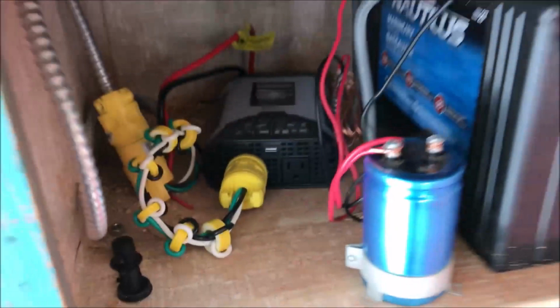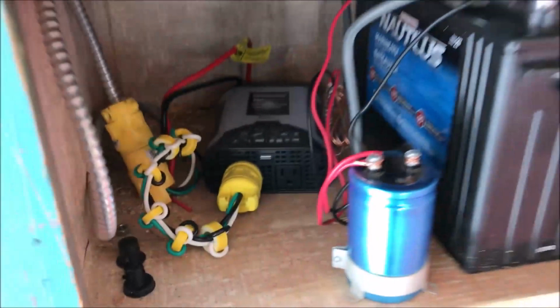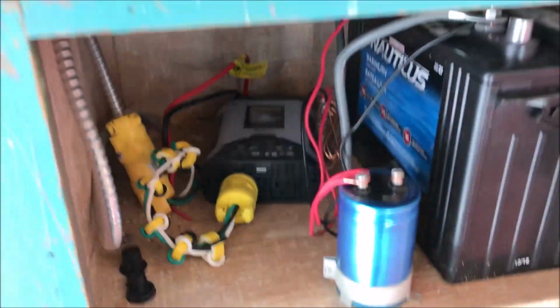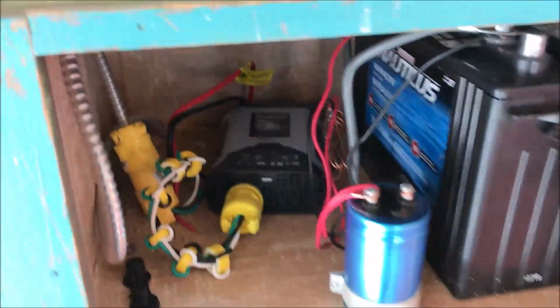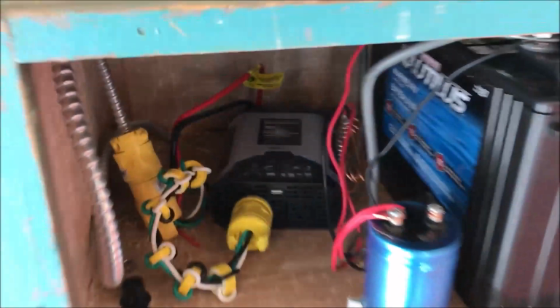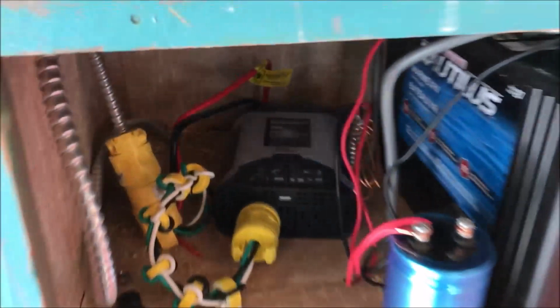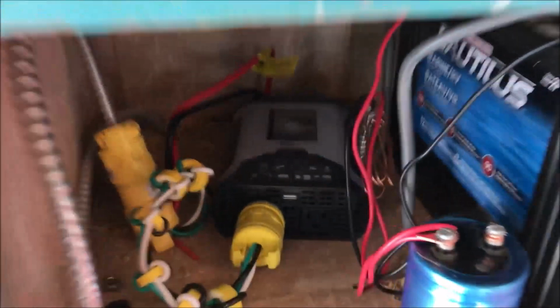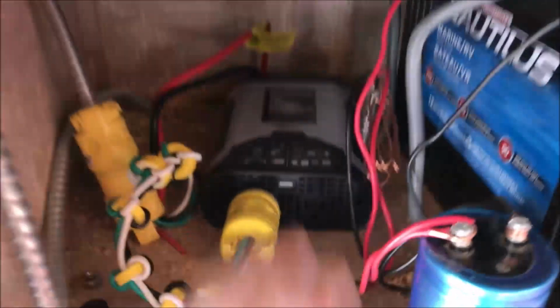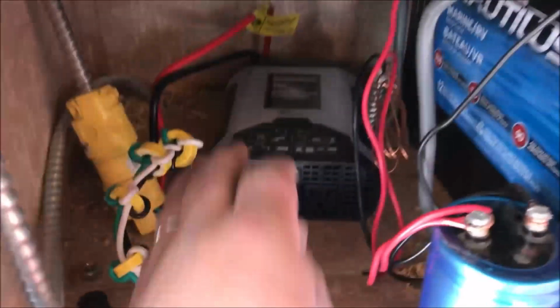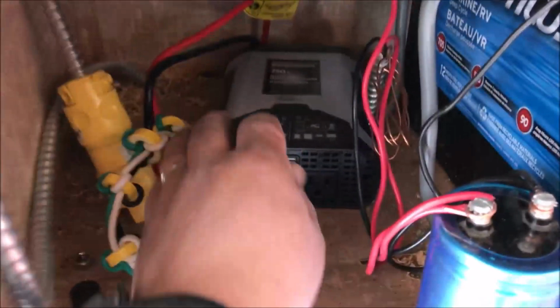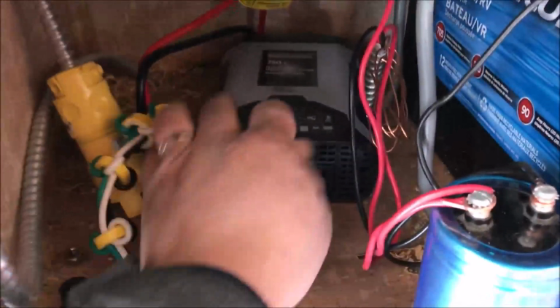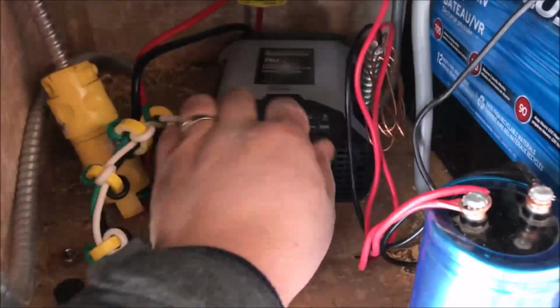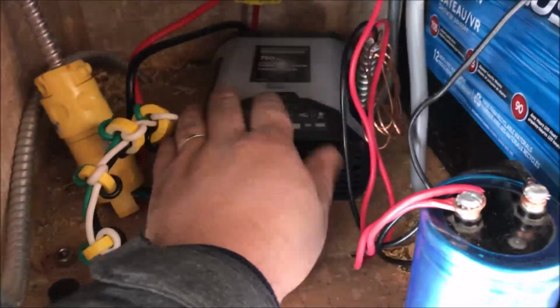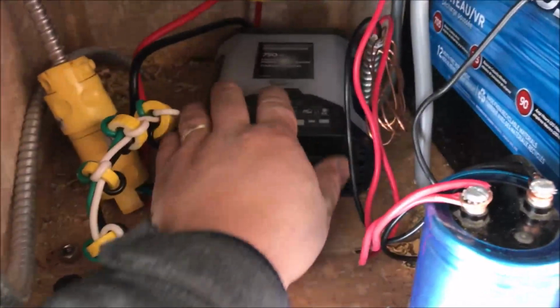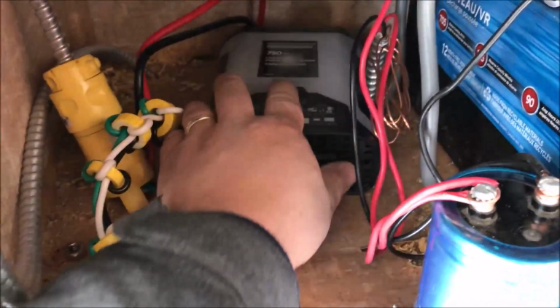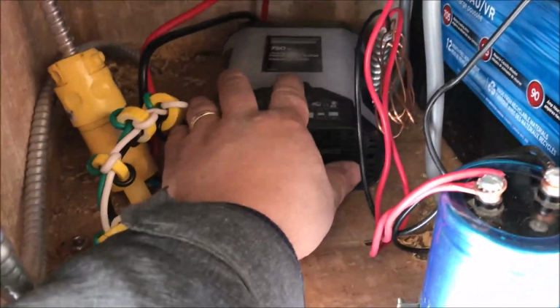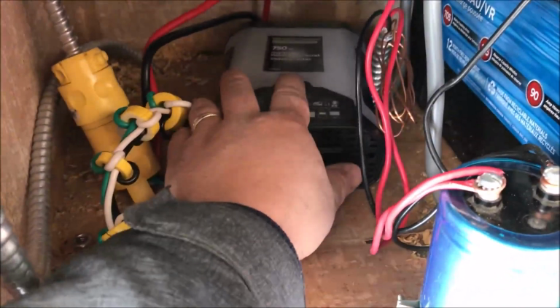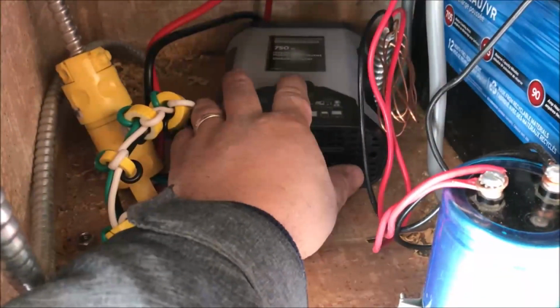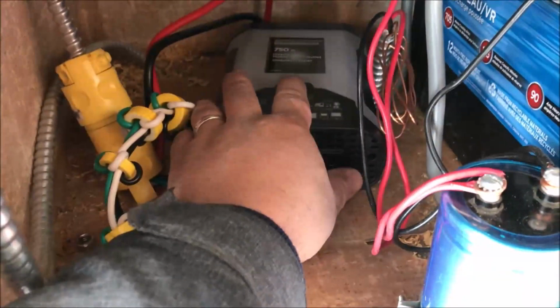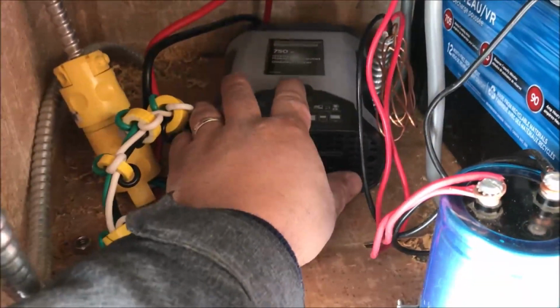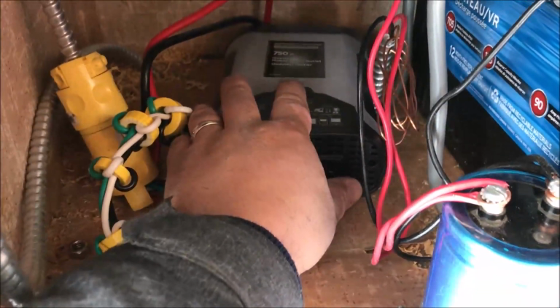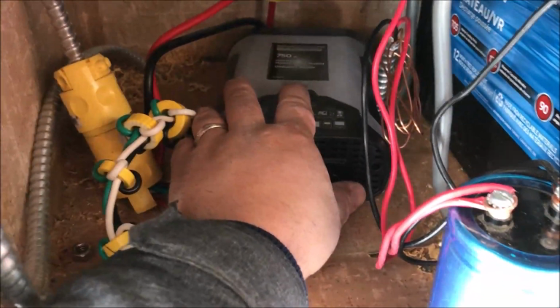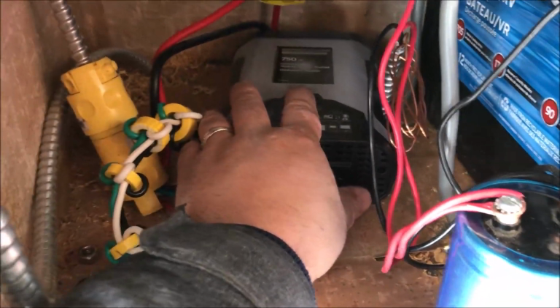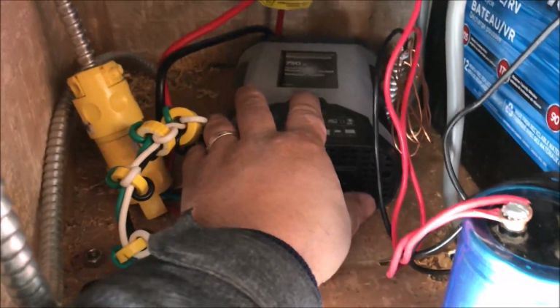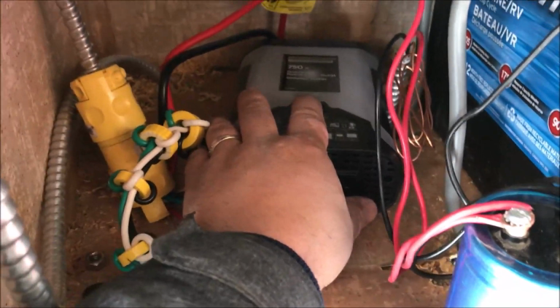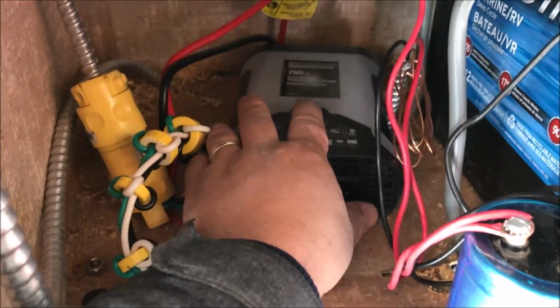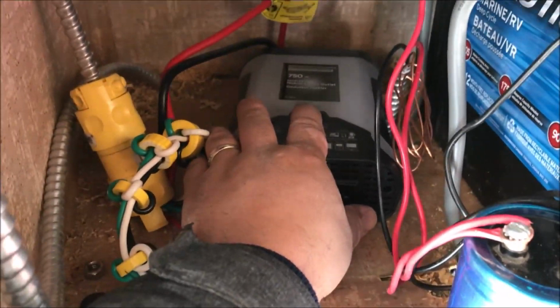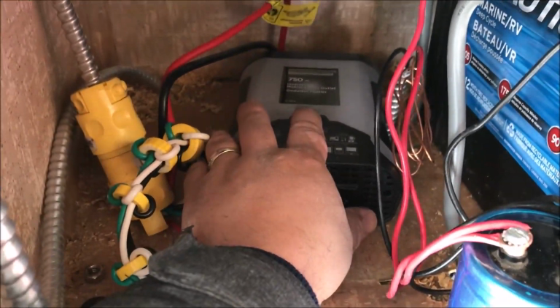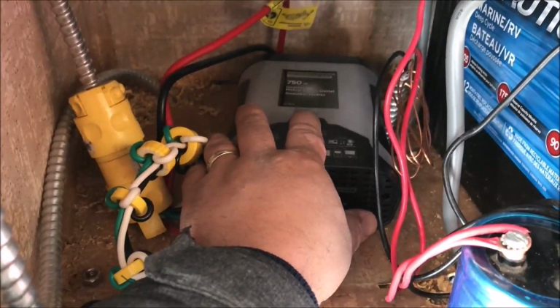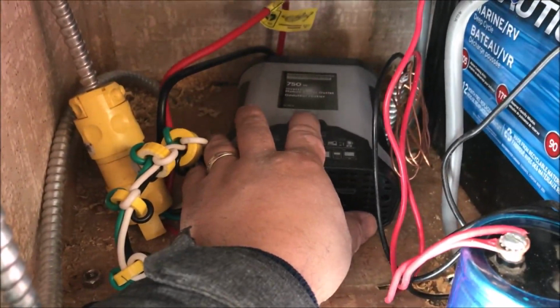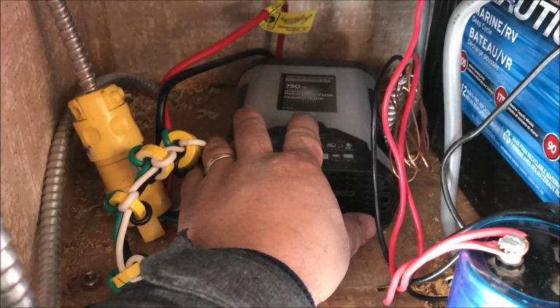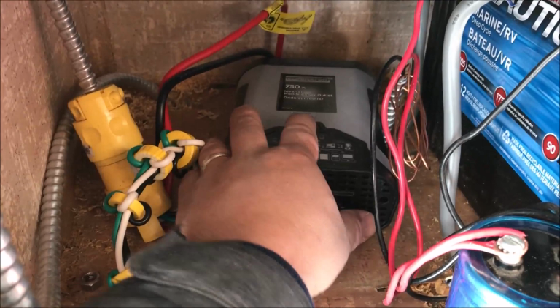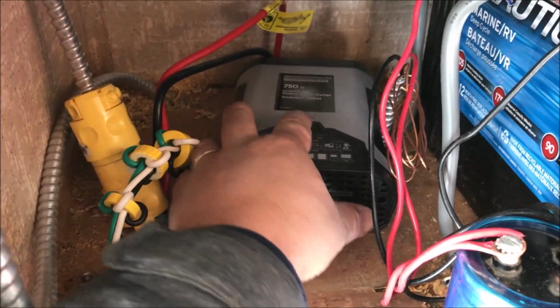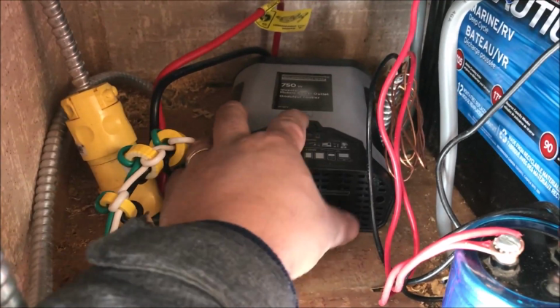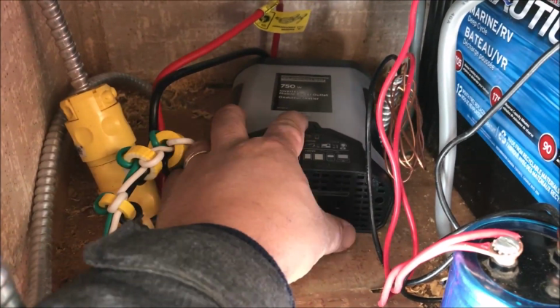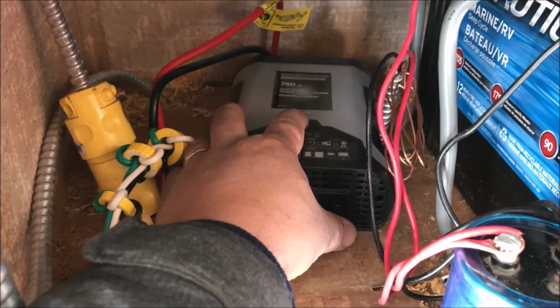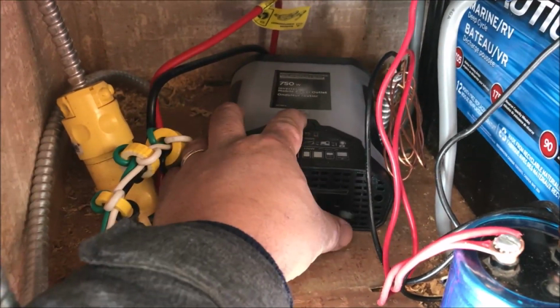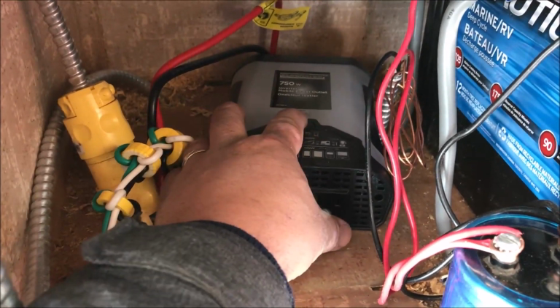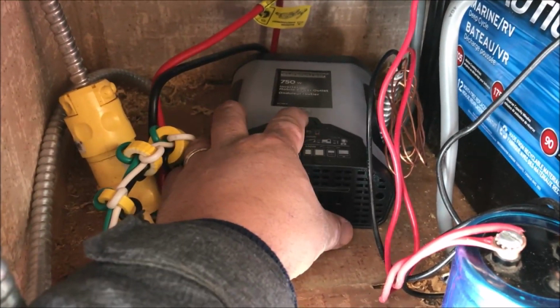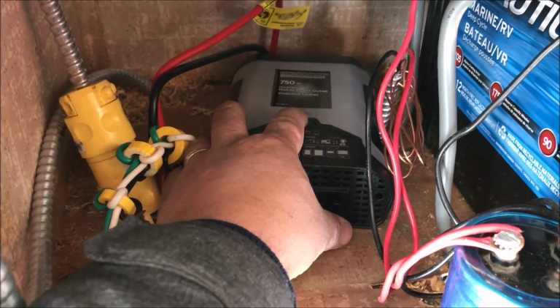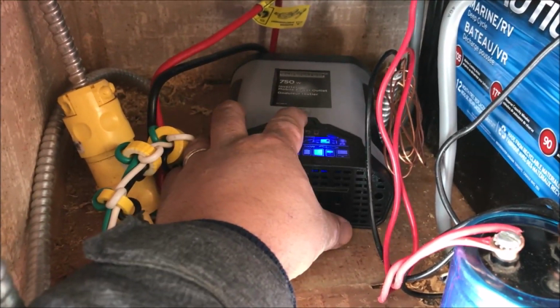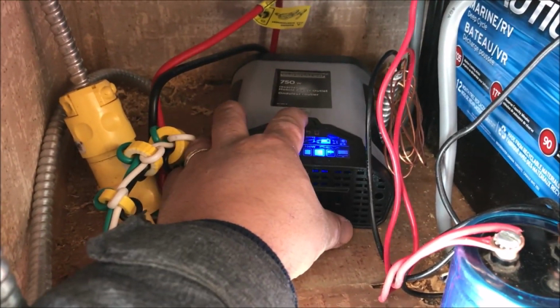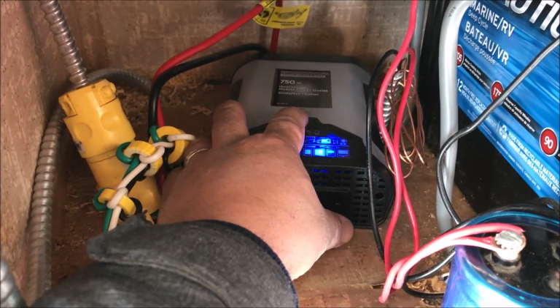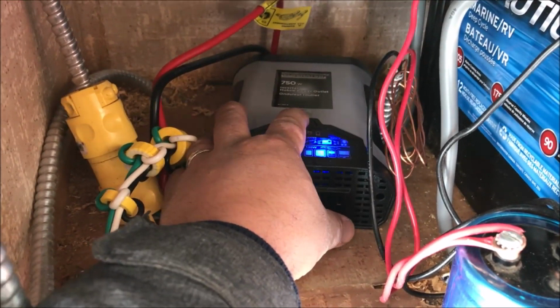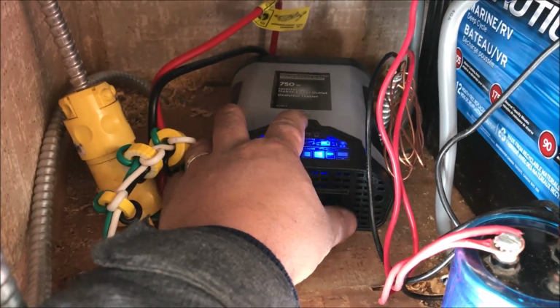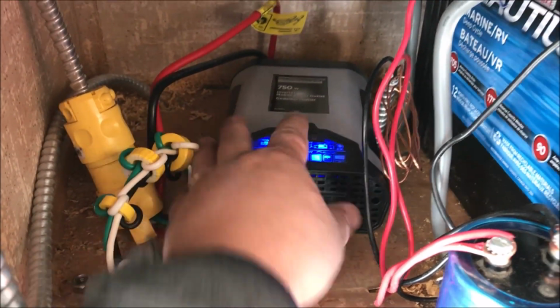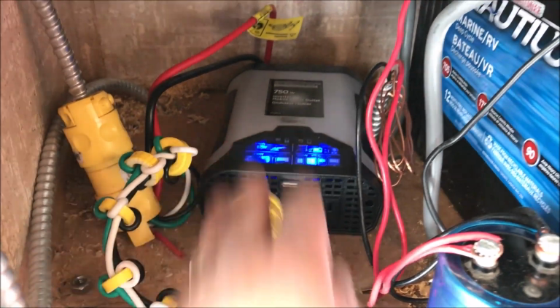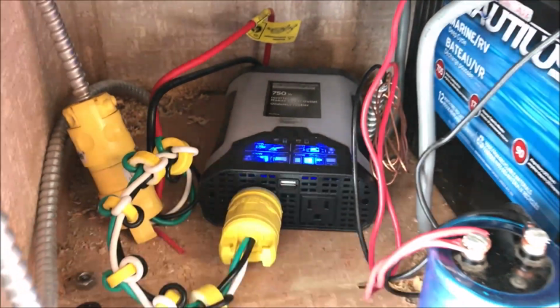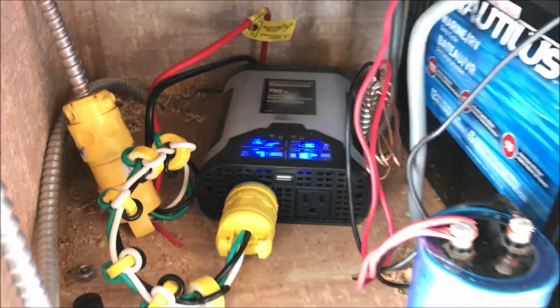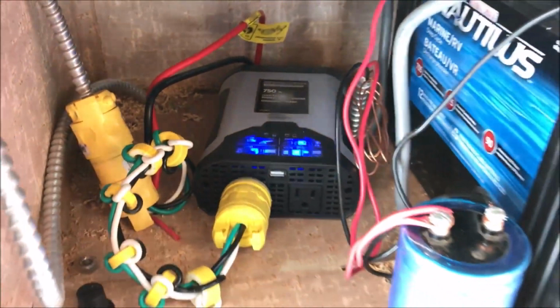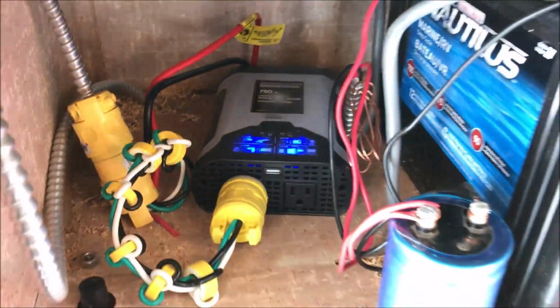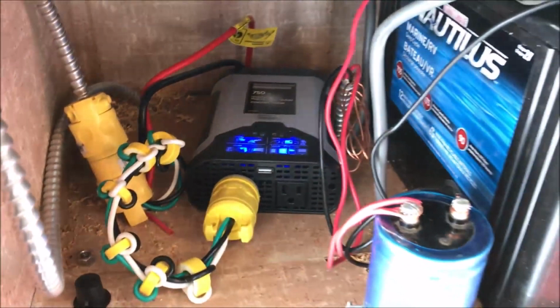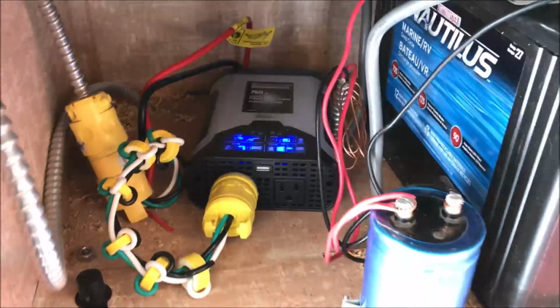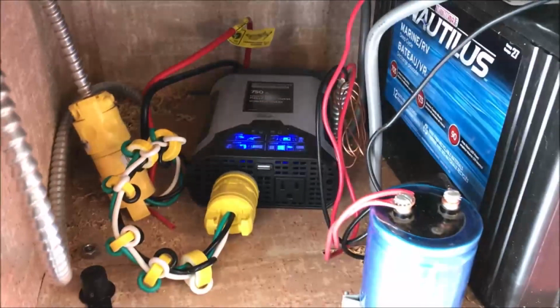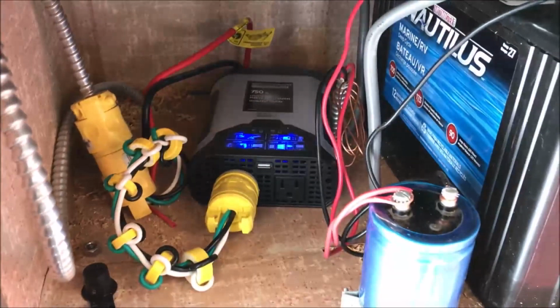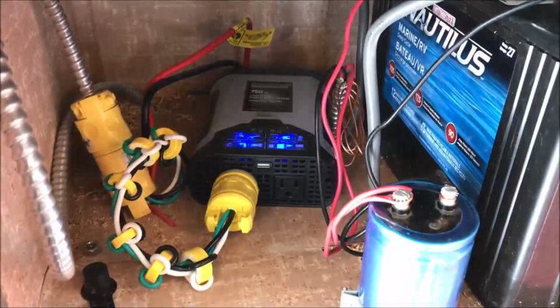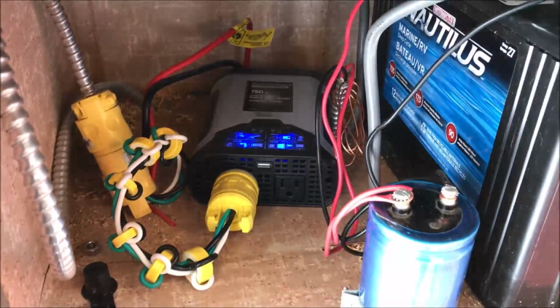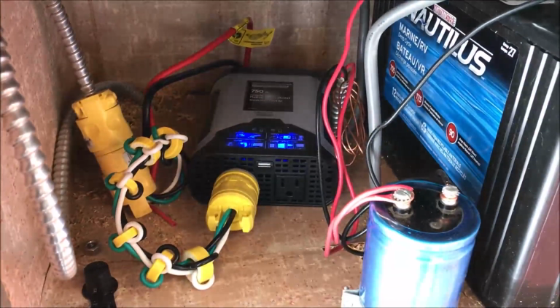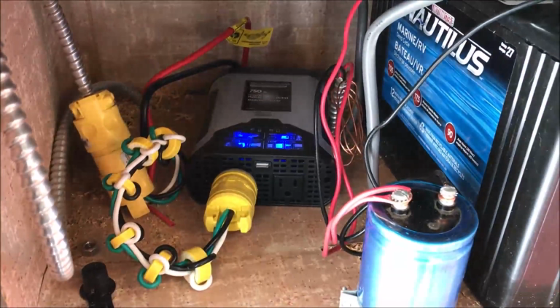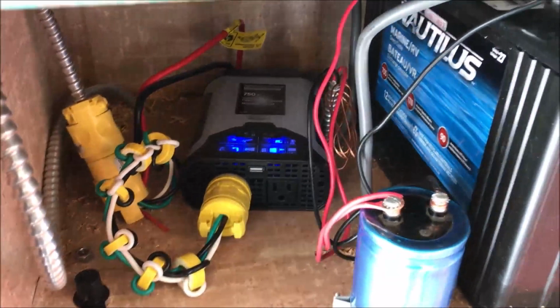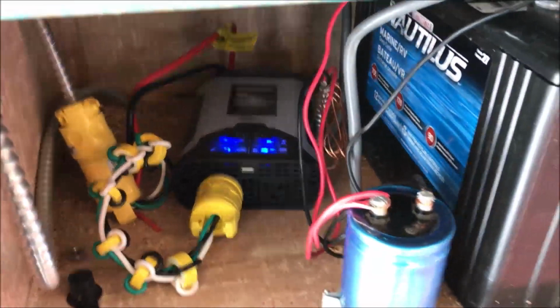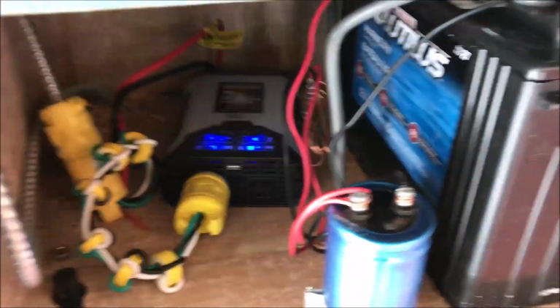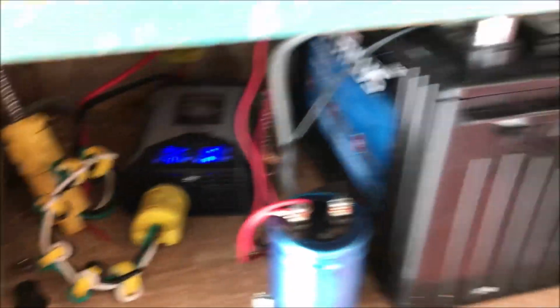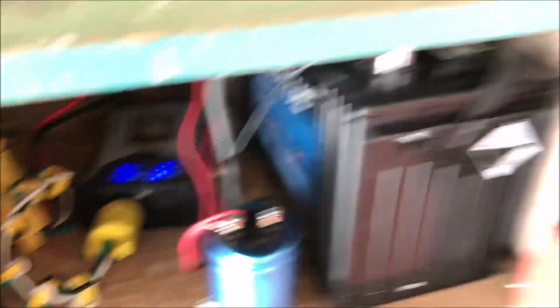We have our inverter. We can turn the inverter on by pushing this button. There we go, the lights are on.